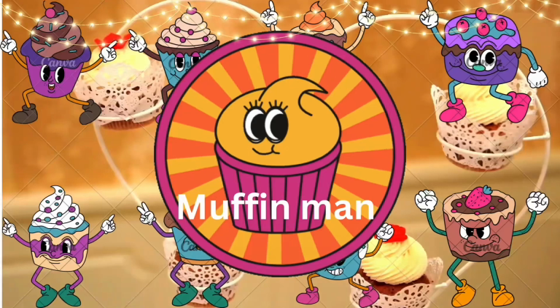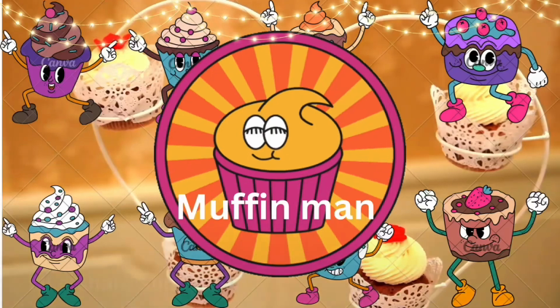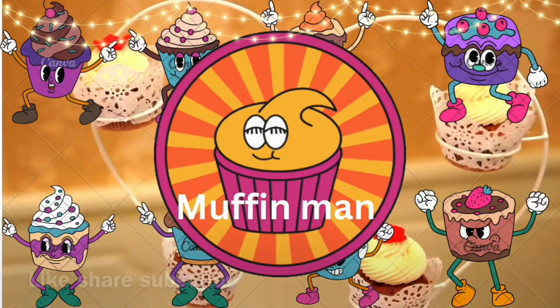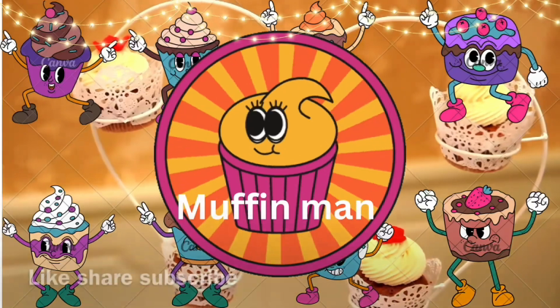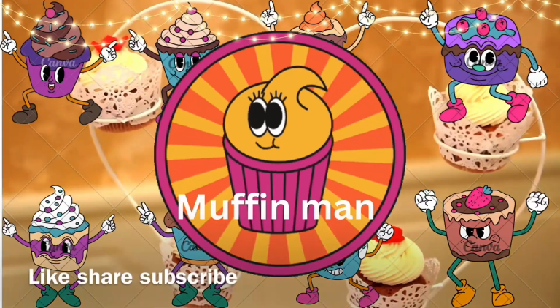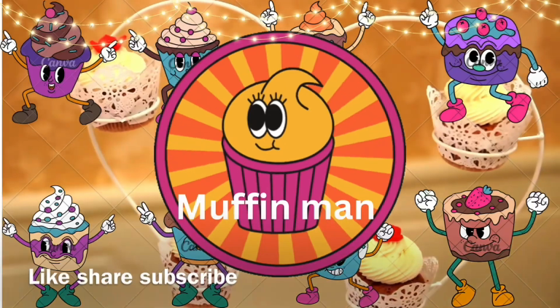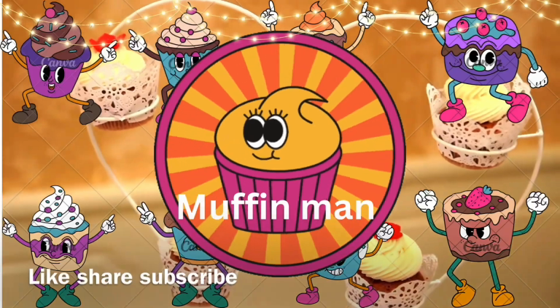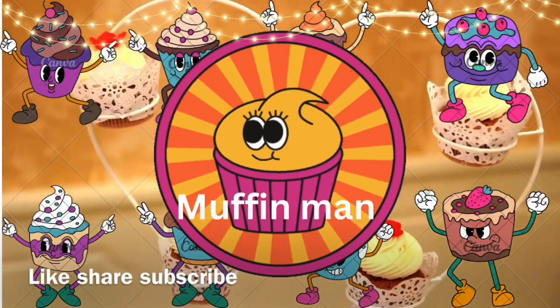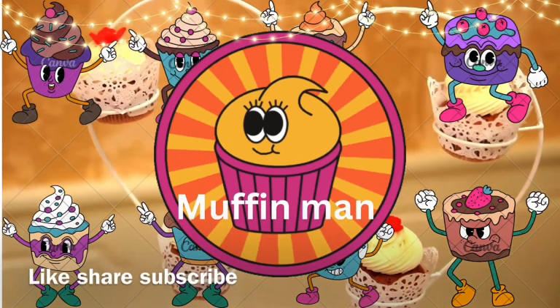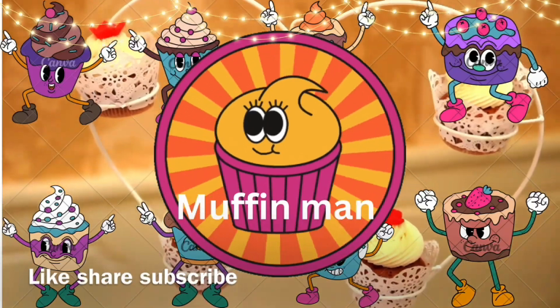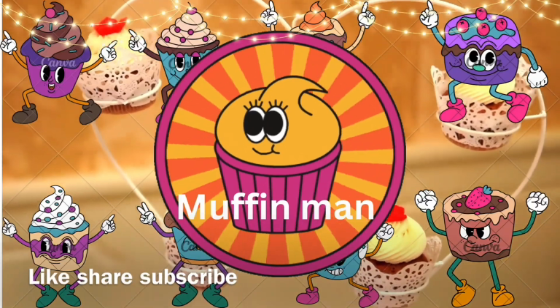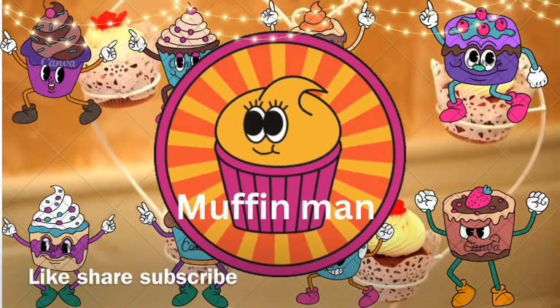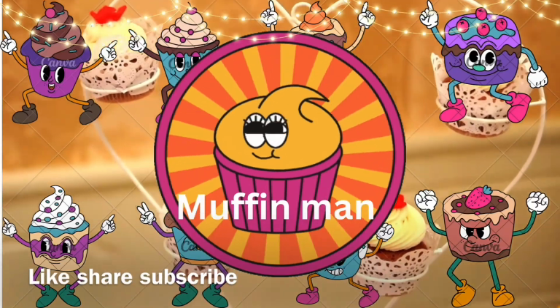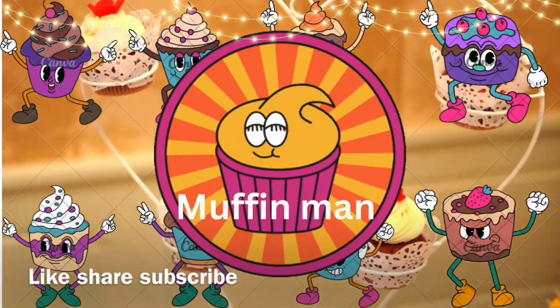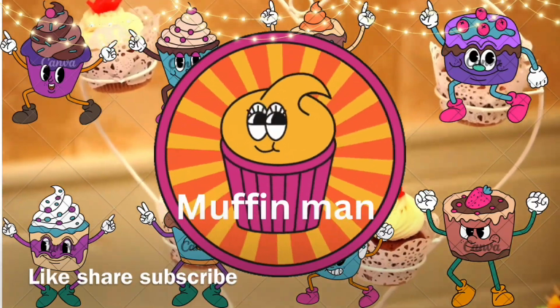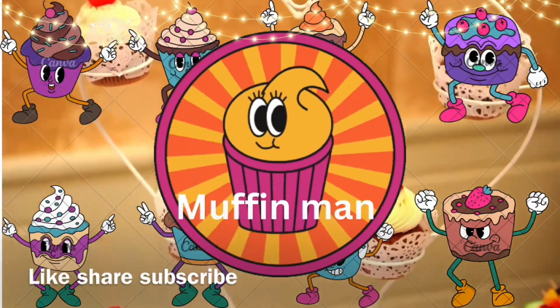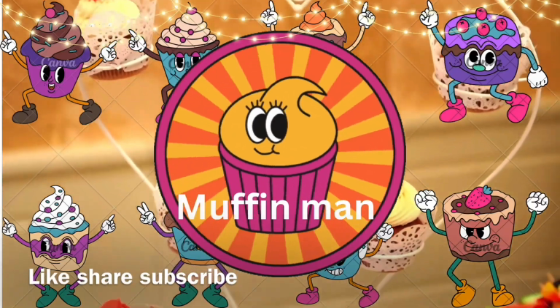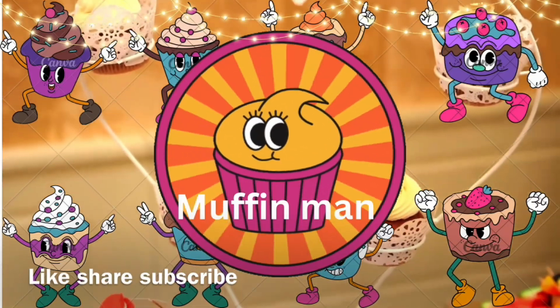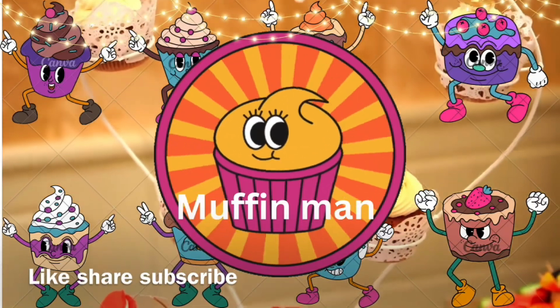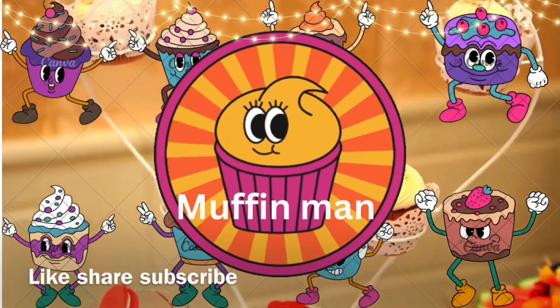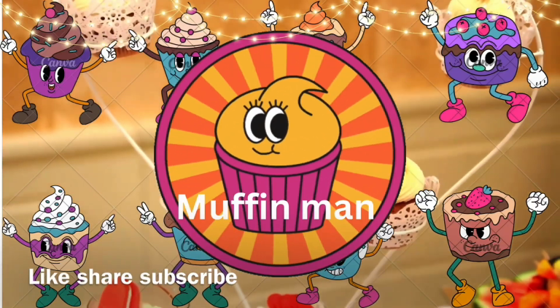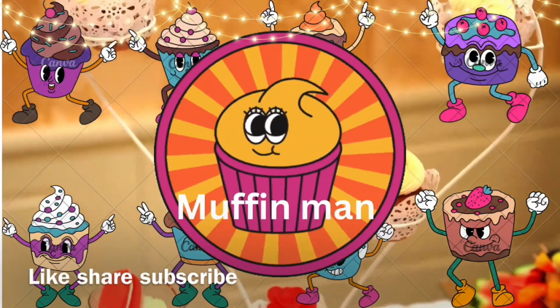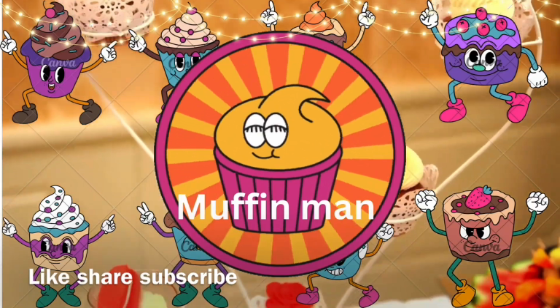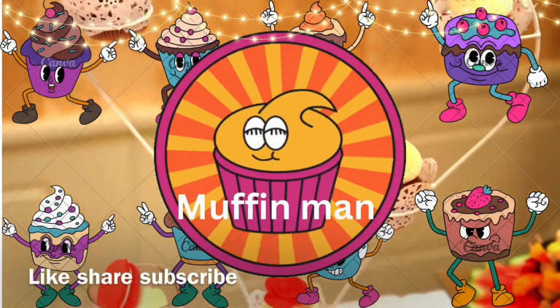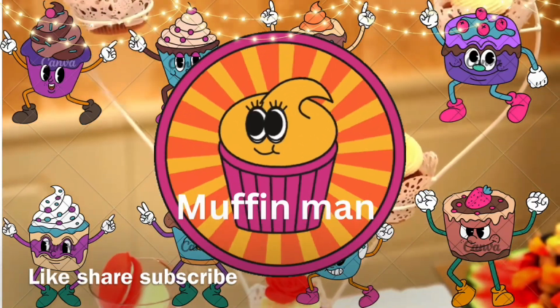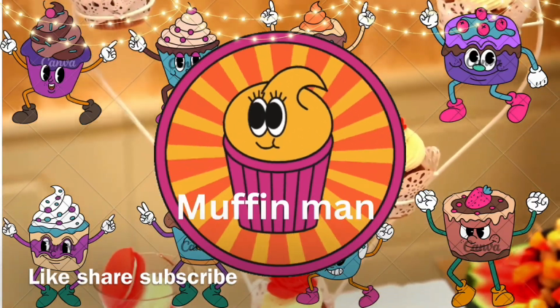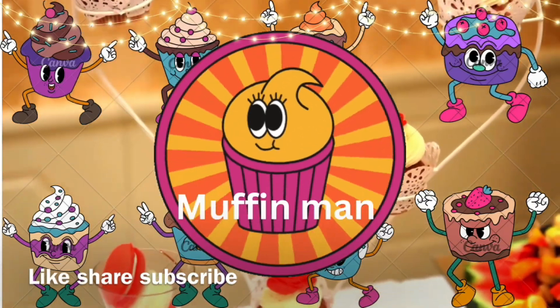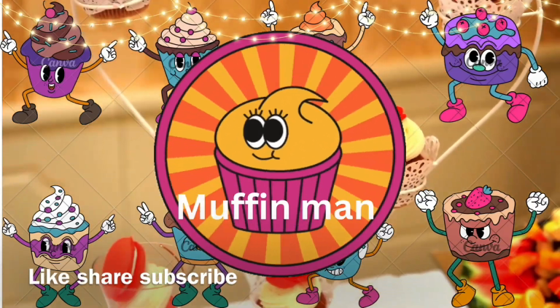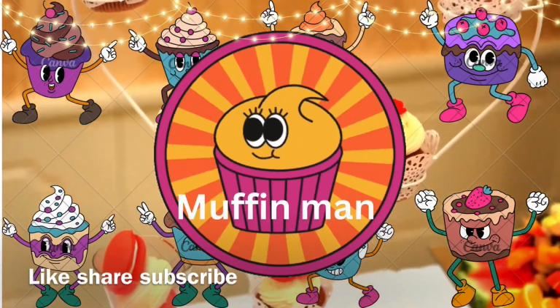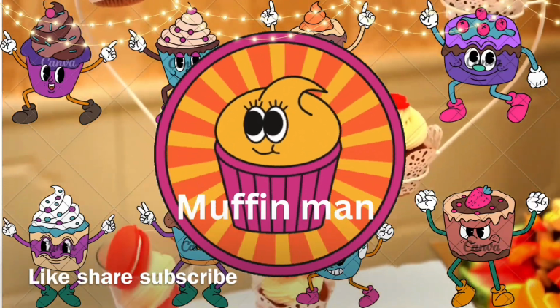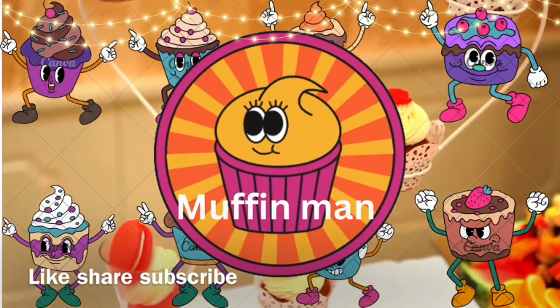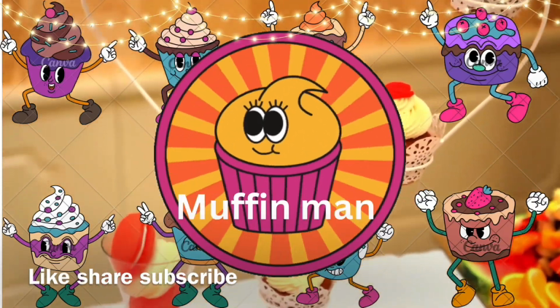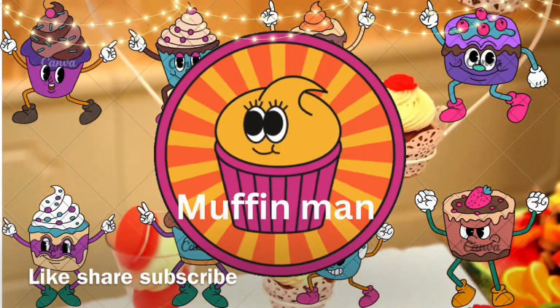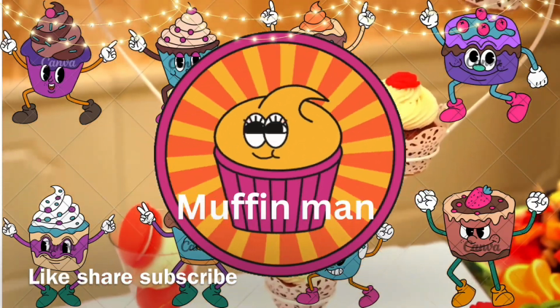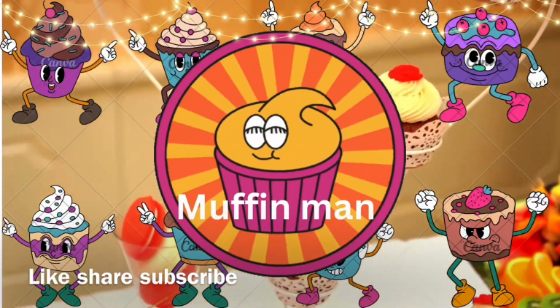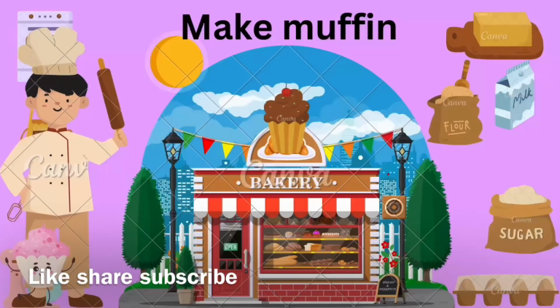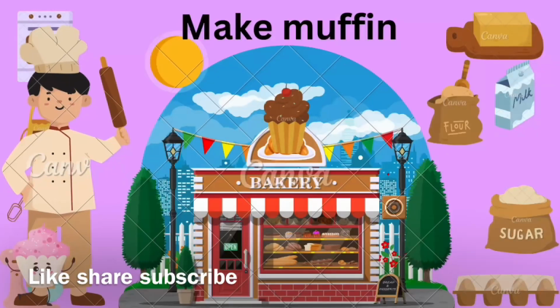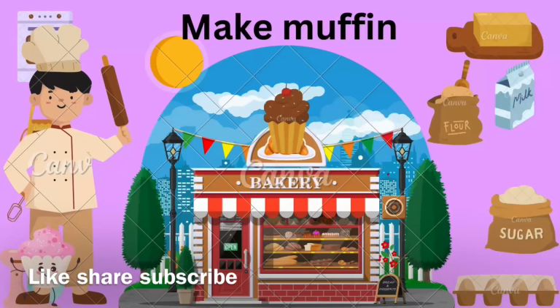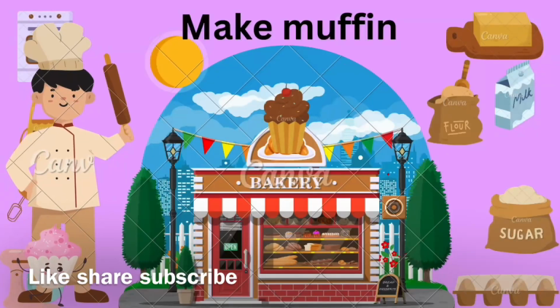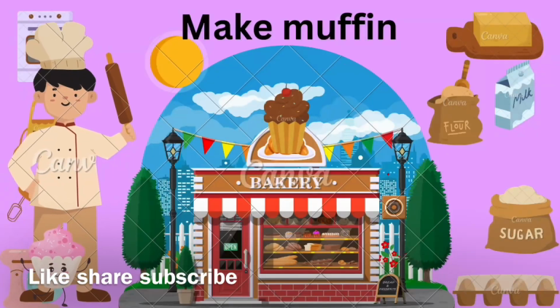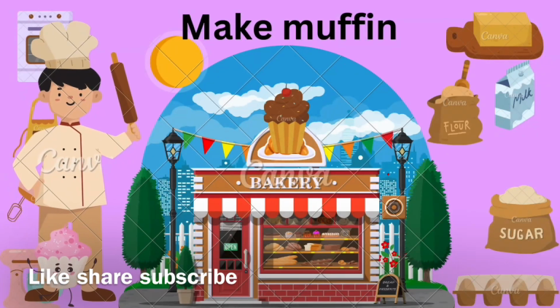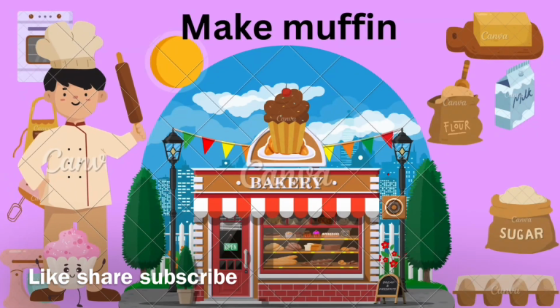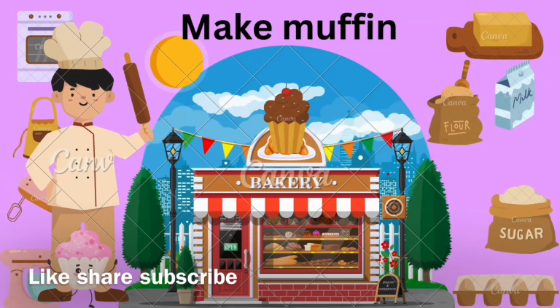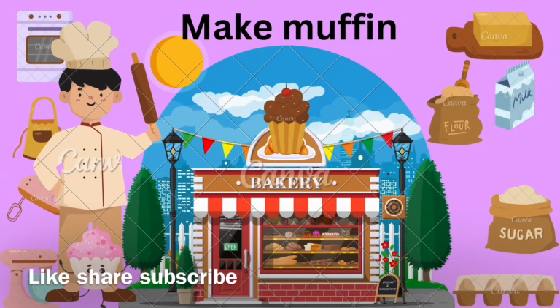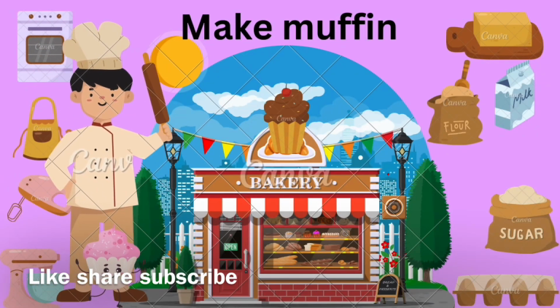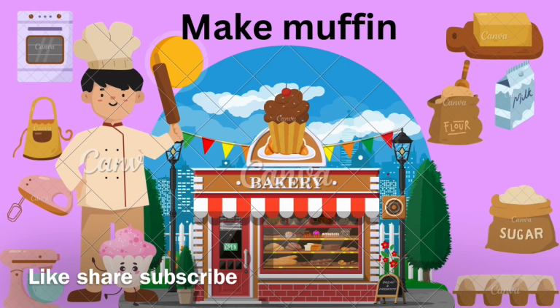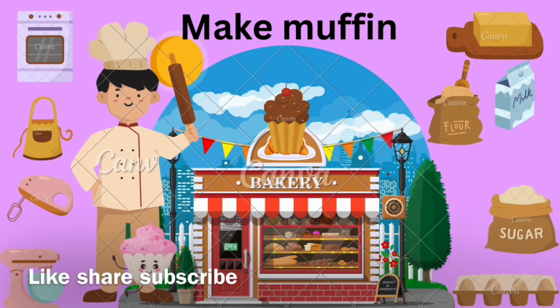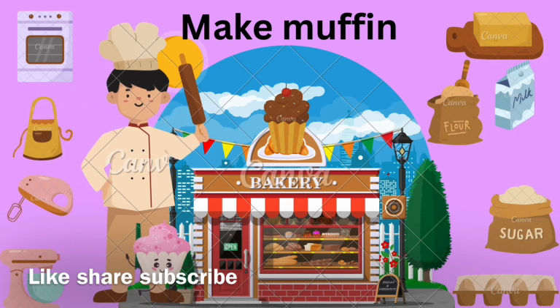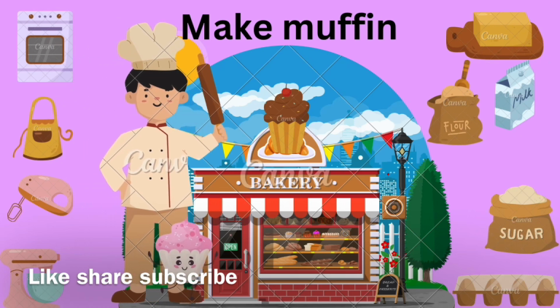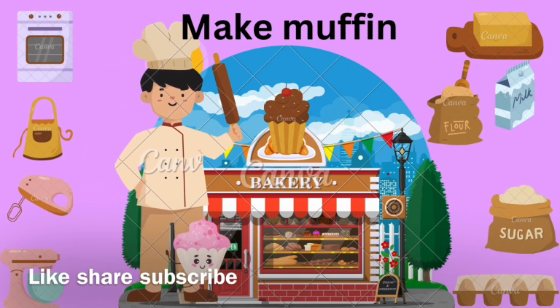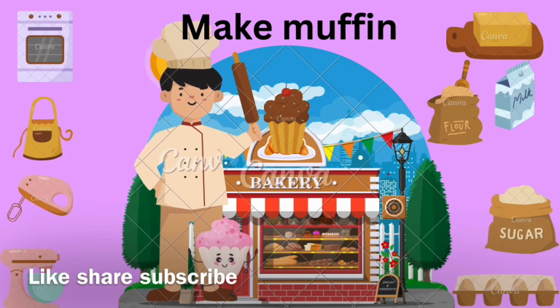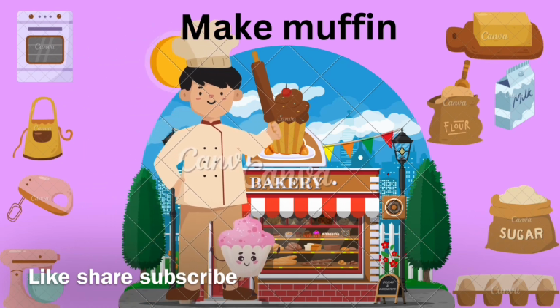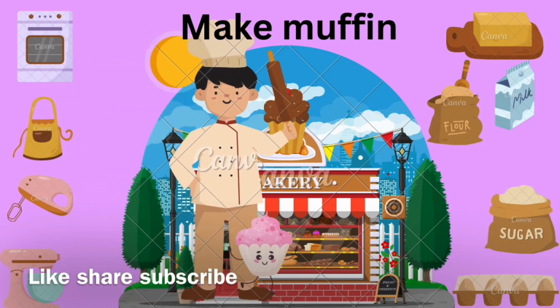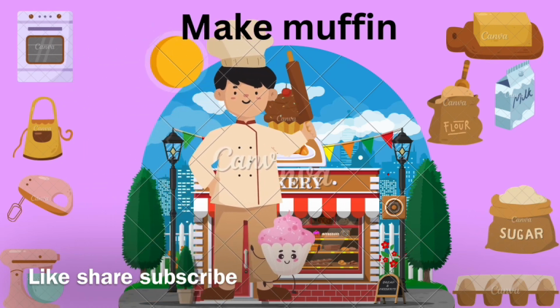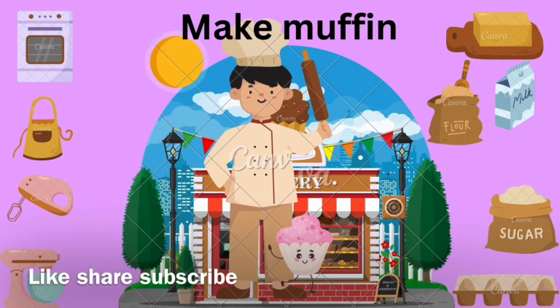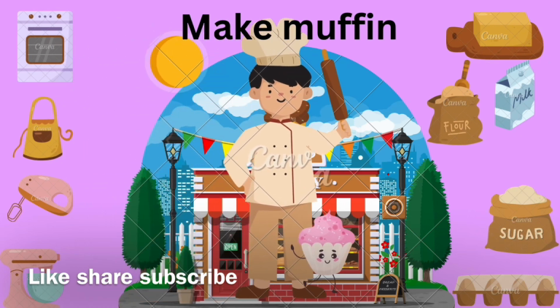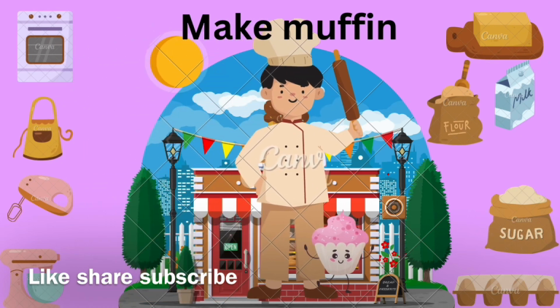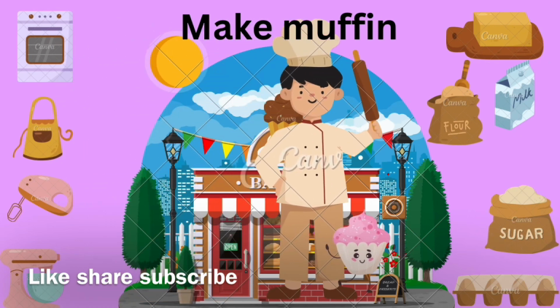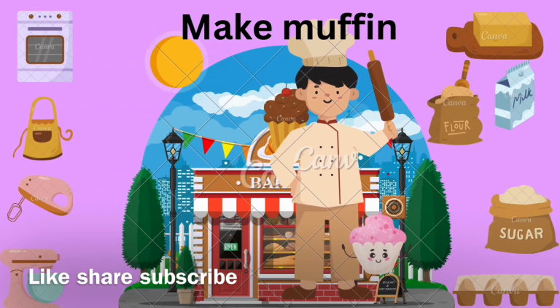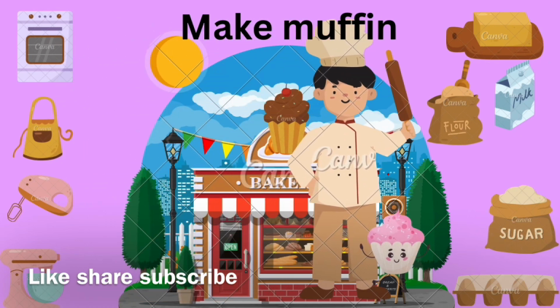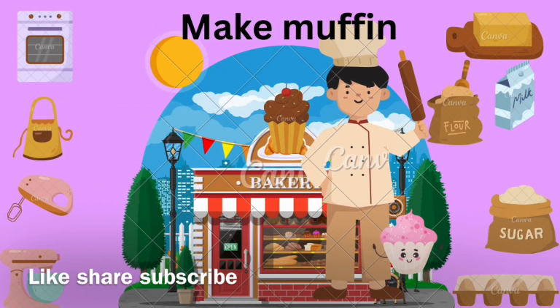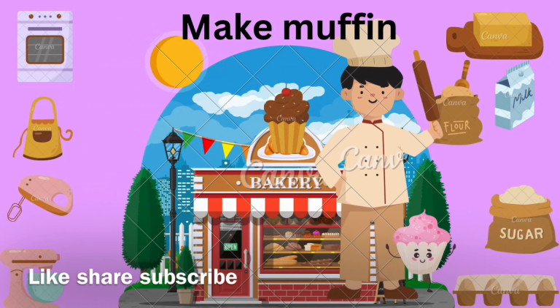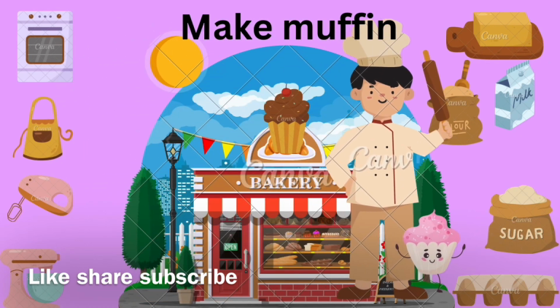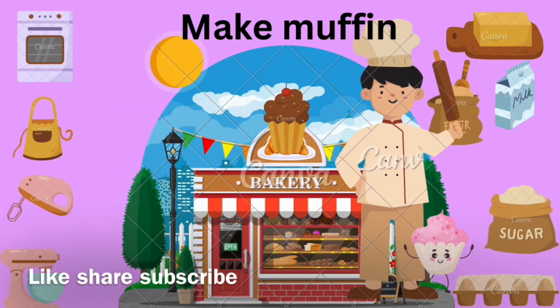Do you know the muffin man, the muffin man, the muffin man? Do you know the muffin man who lives down the lane?